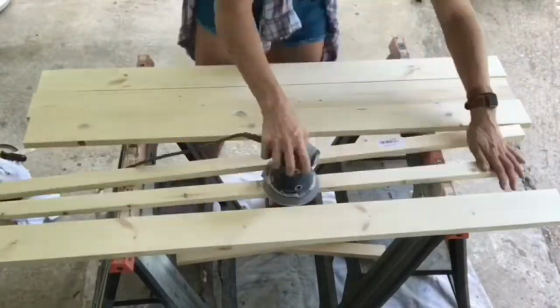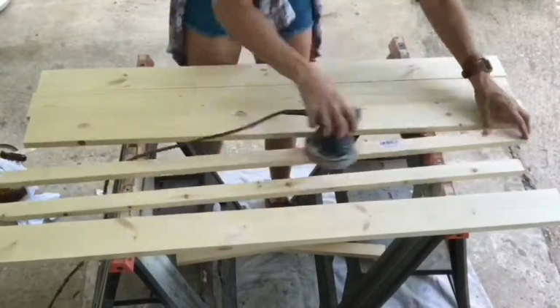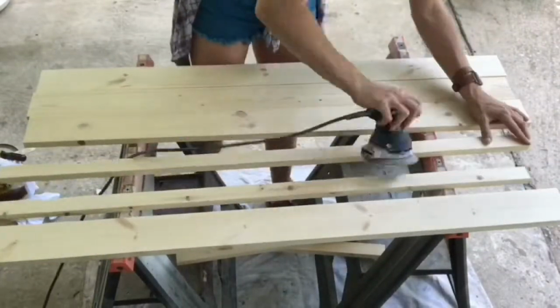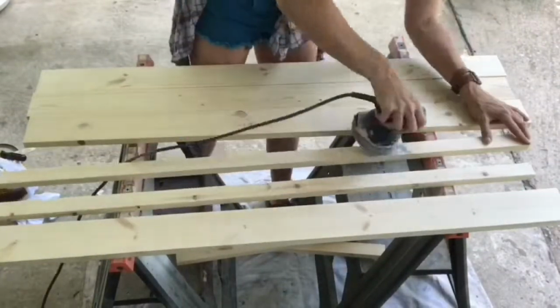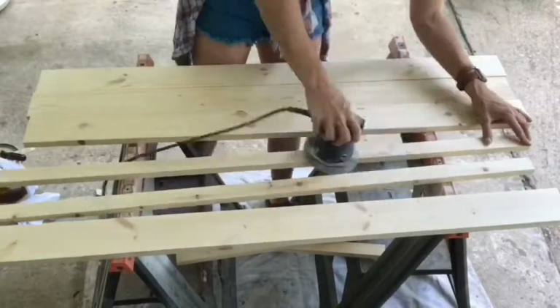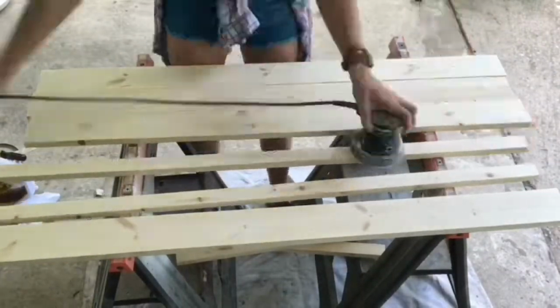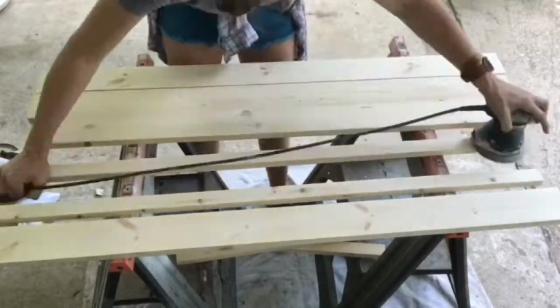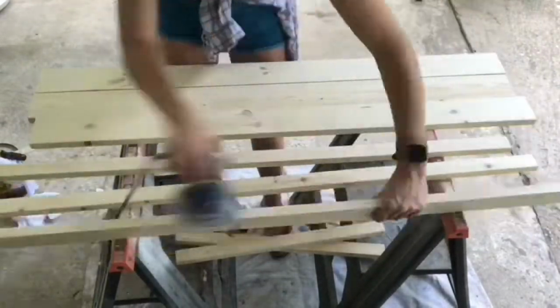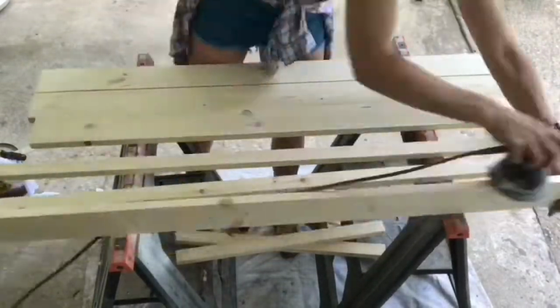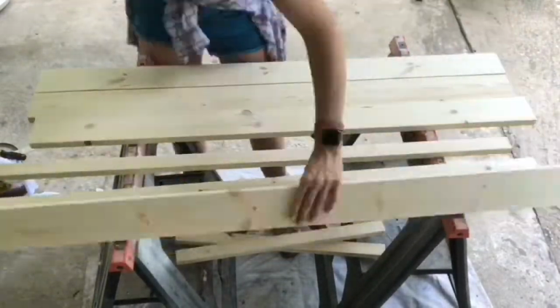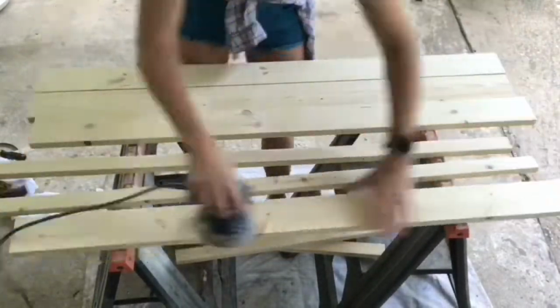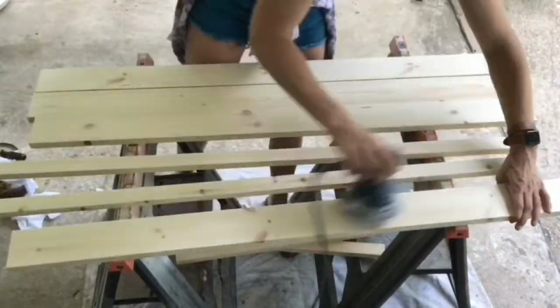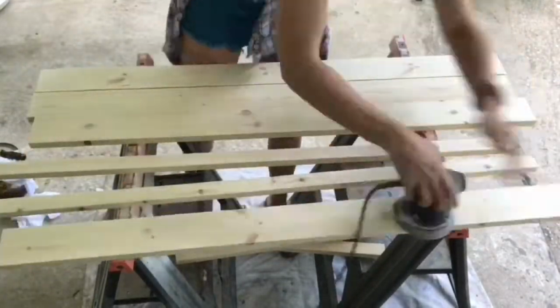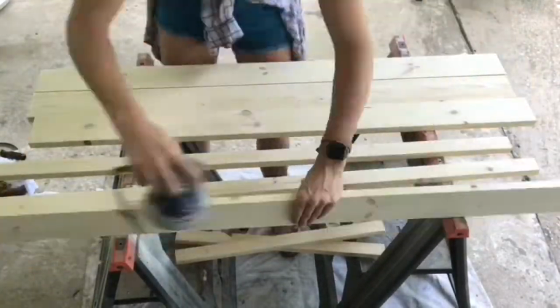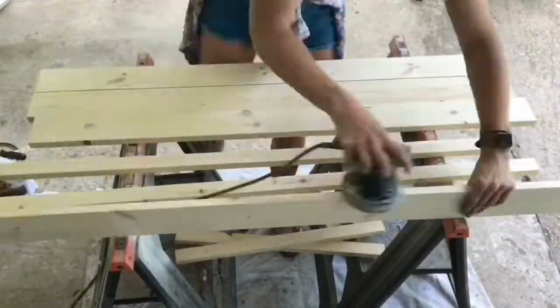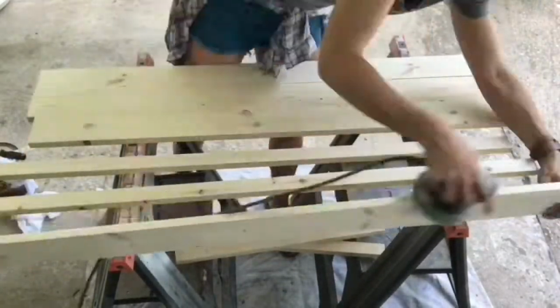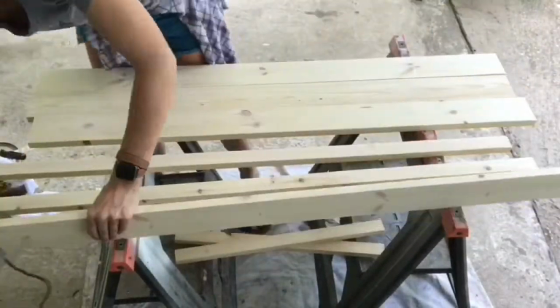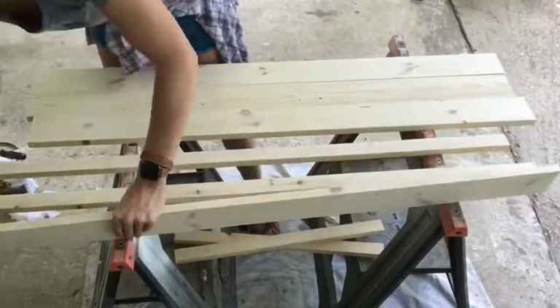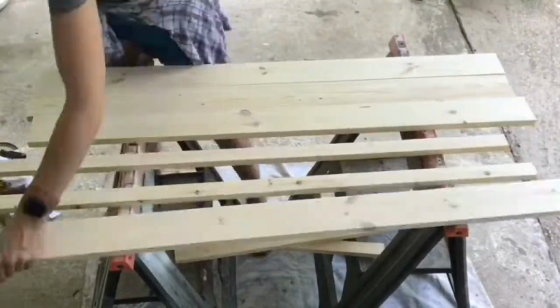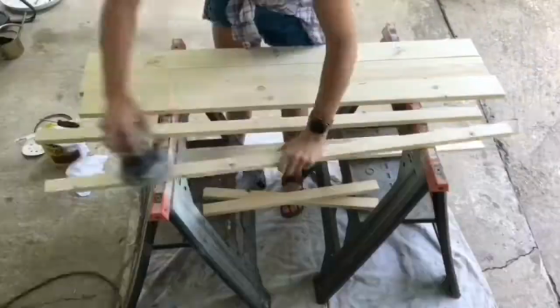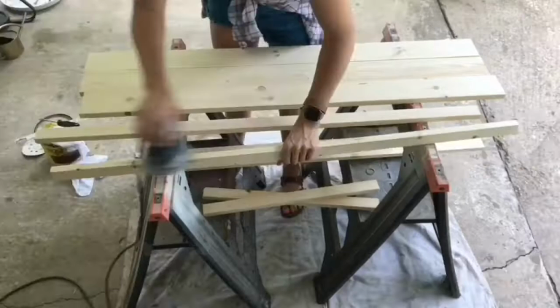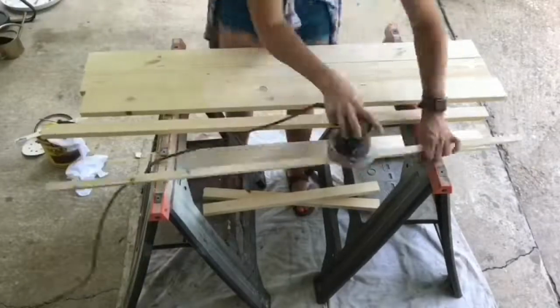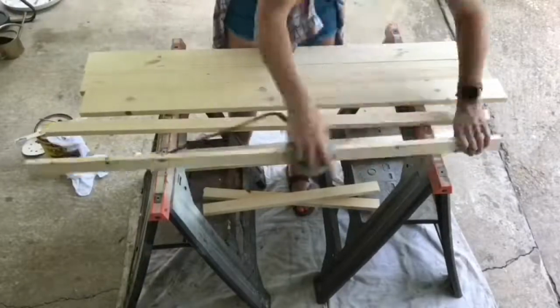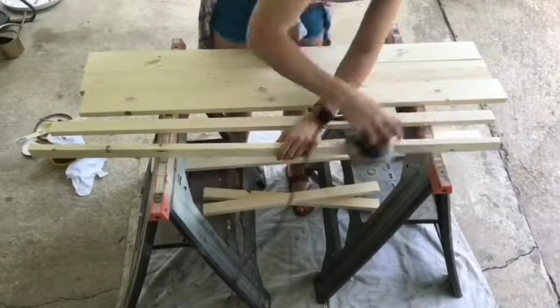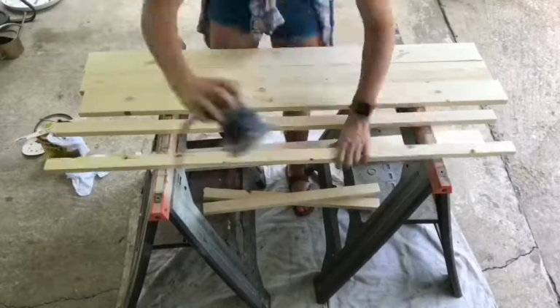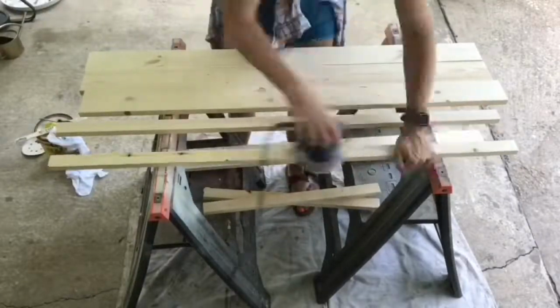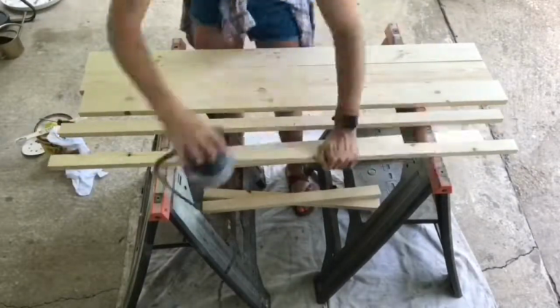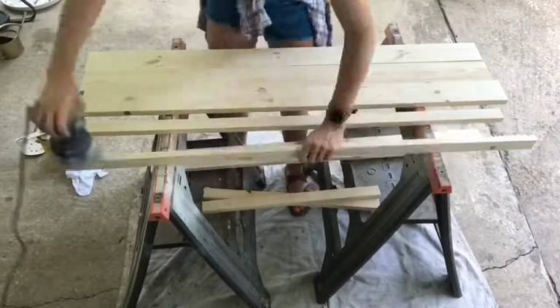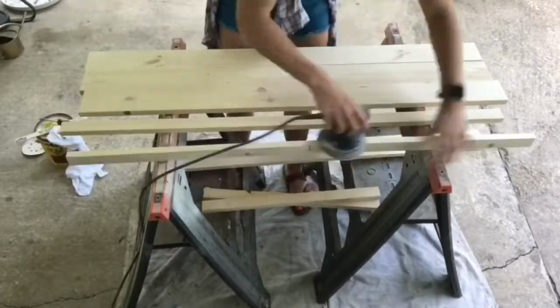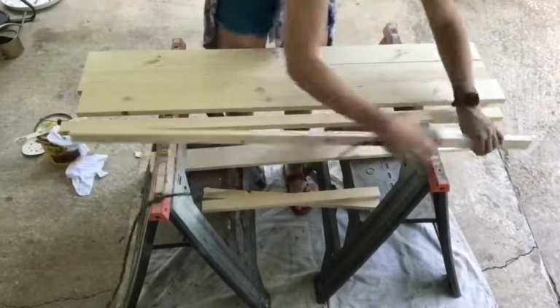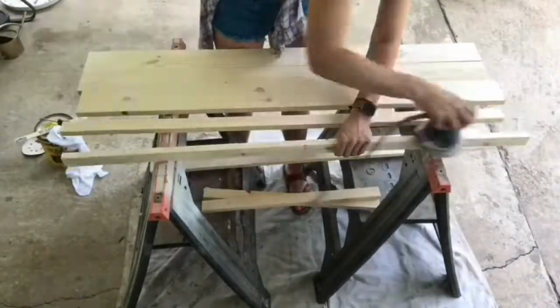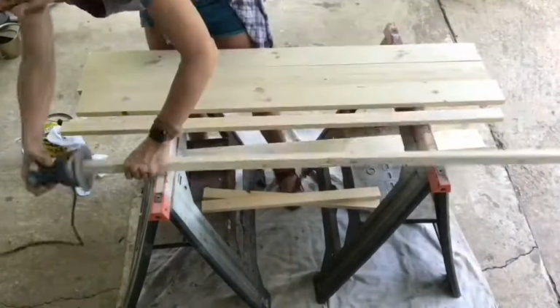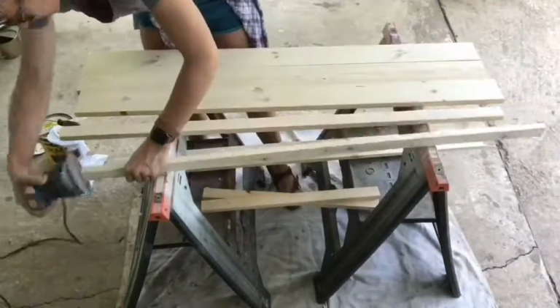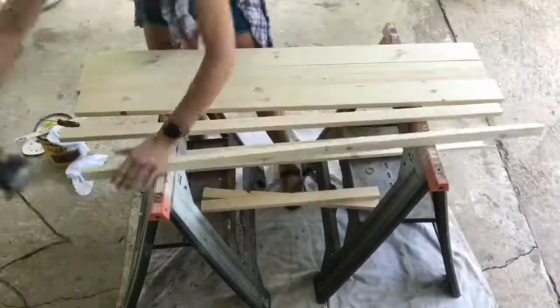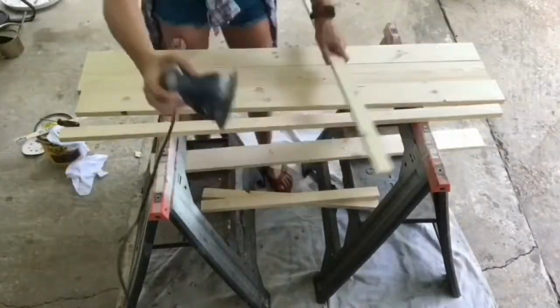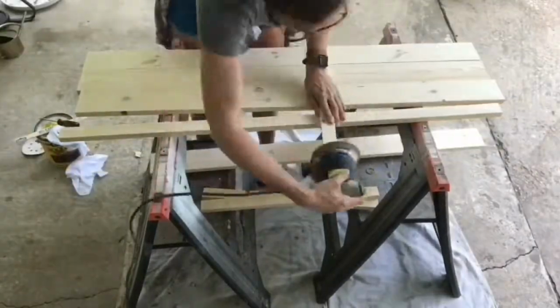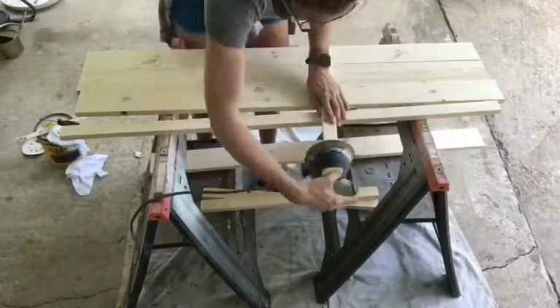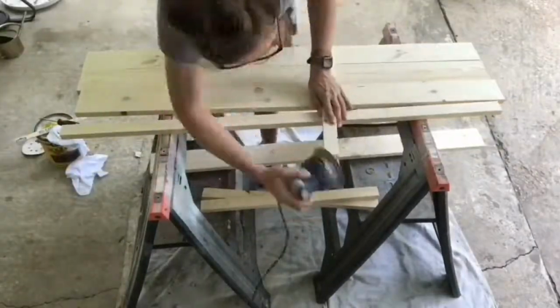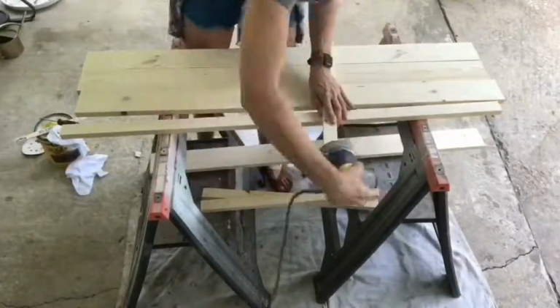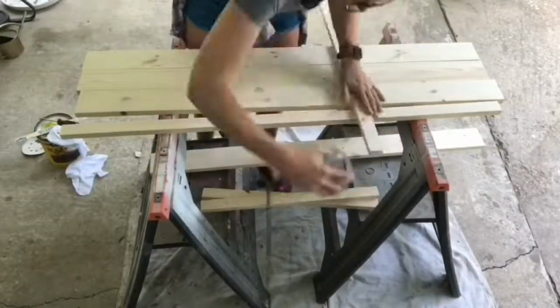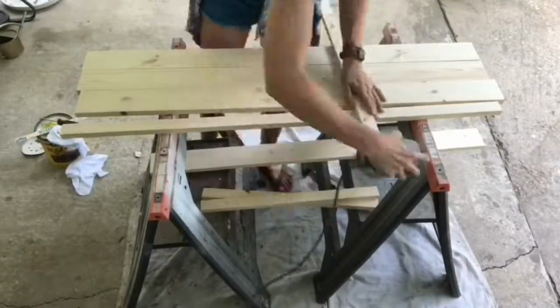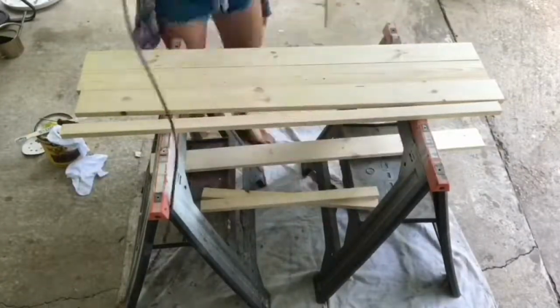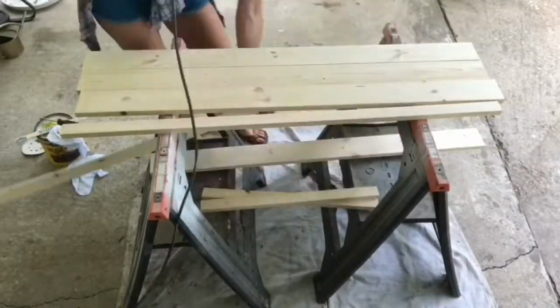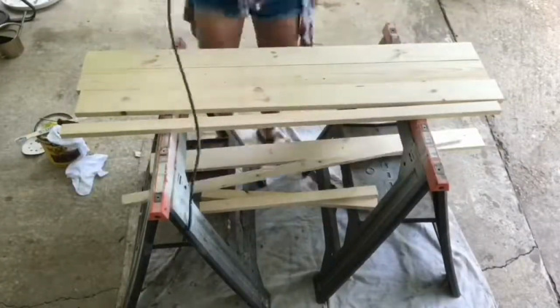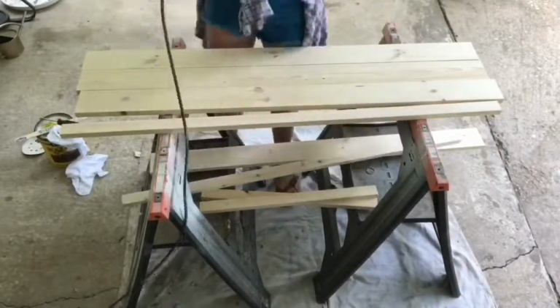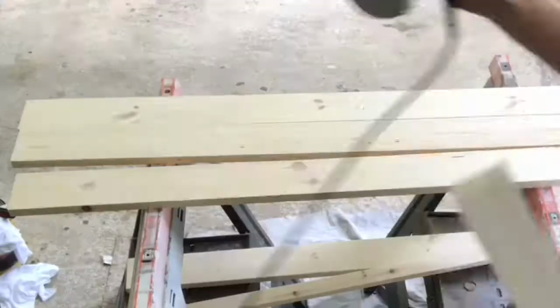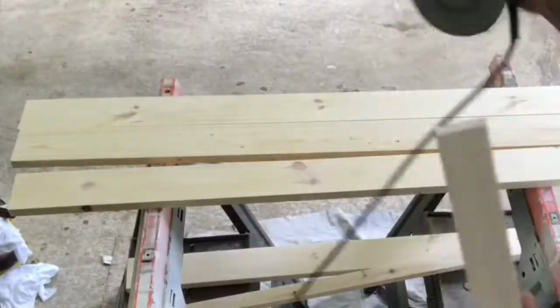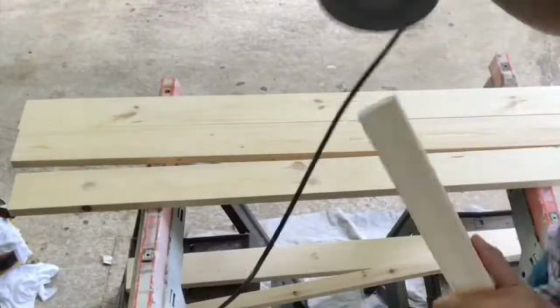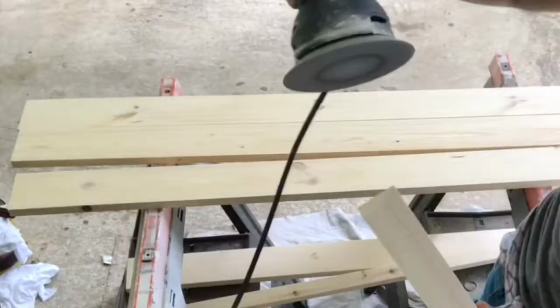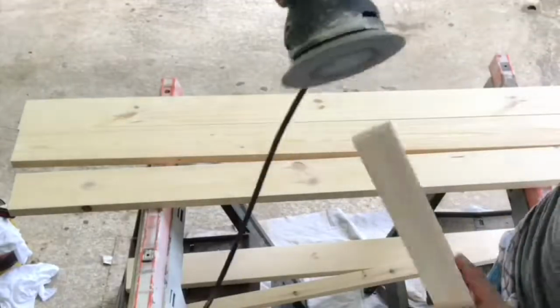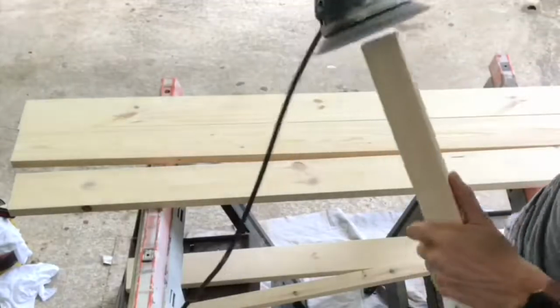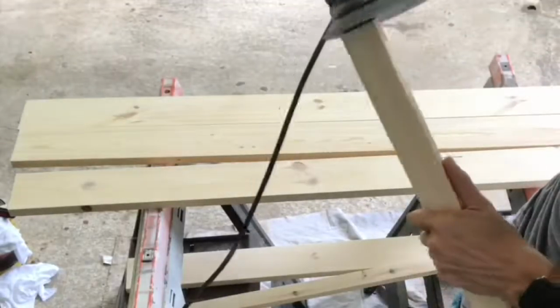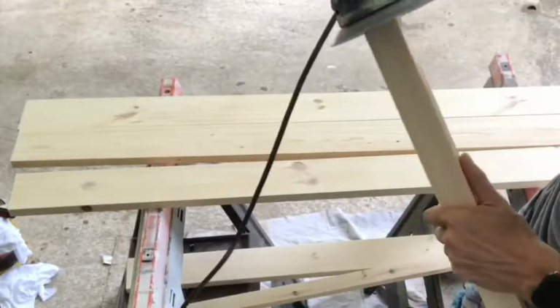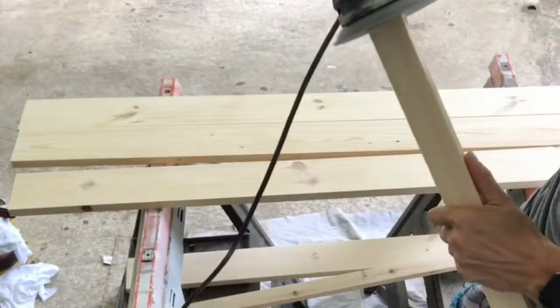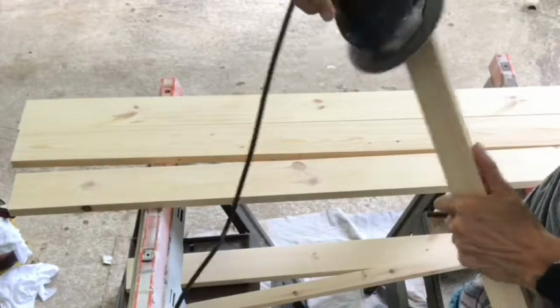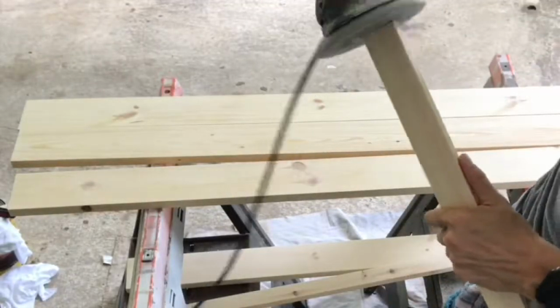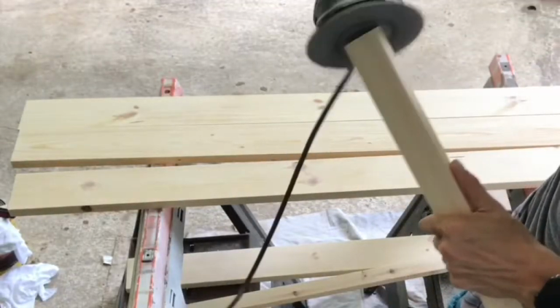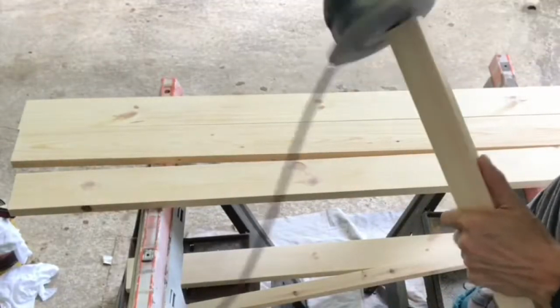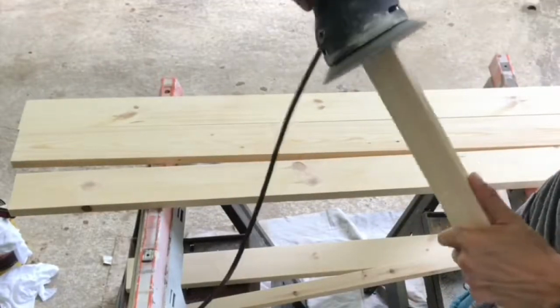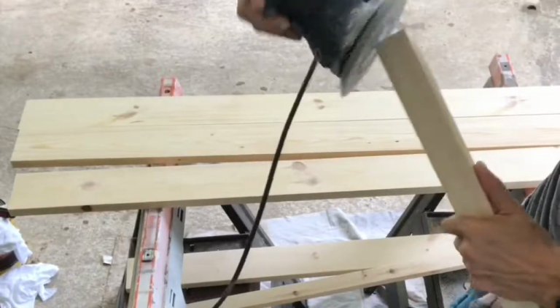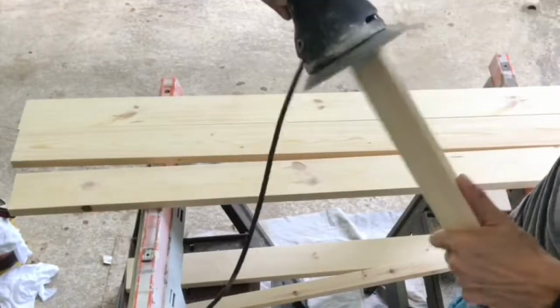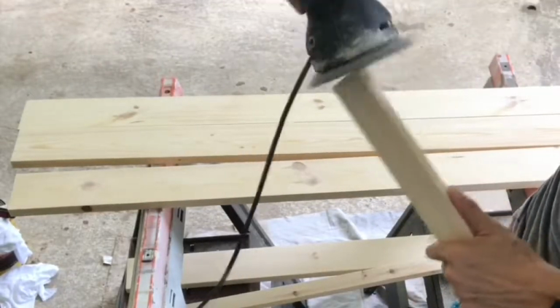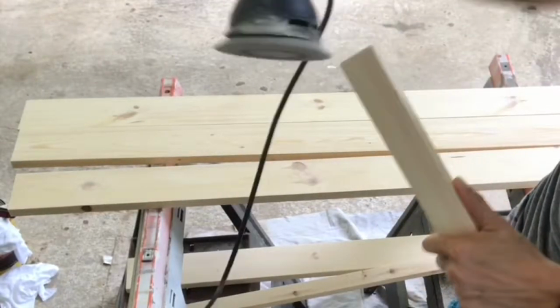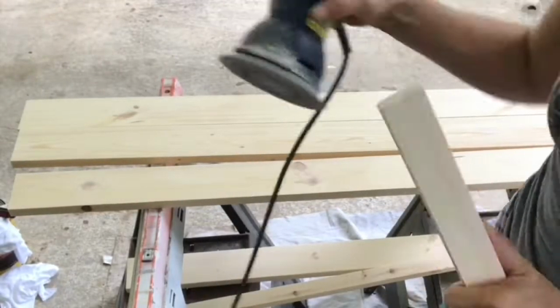These white wood boards are pretty smooth to start with. I just wanted to smooth them all down, make sure I rounded my edges, and fix any splintering.